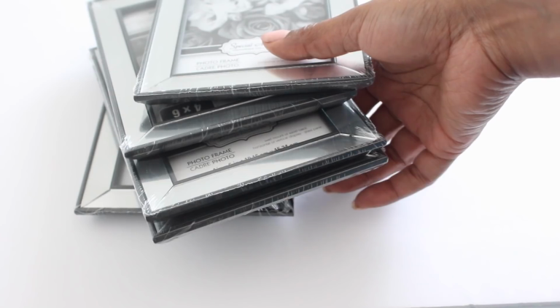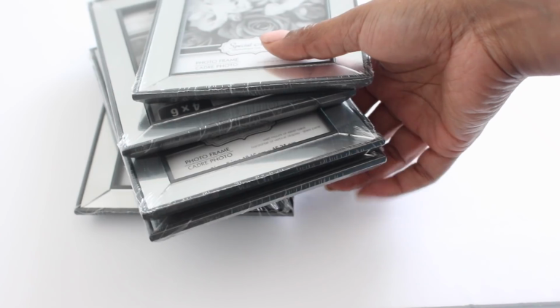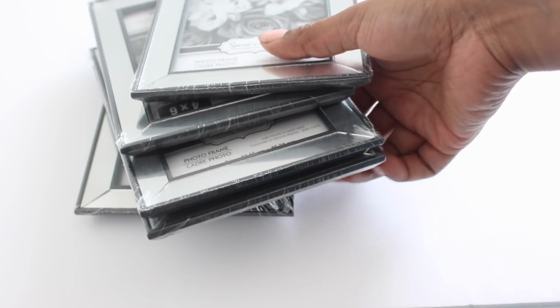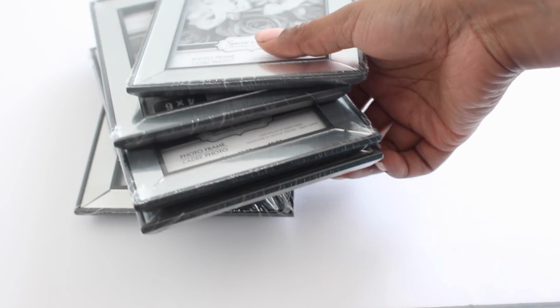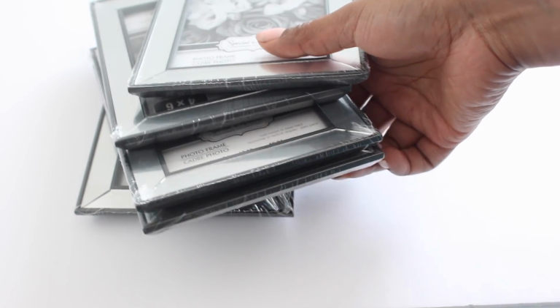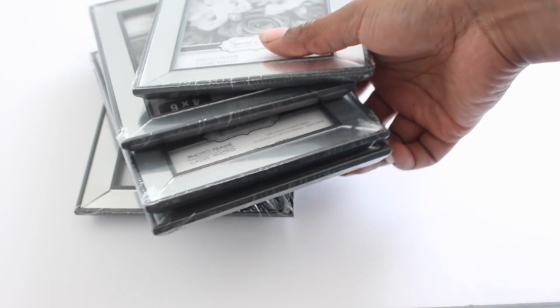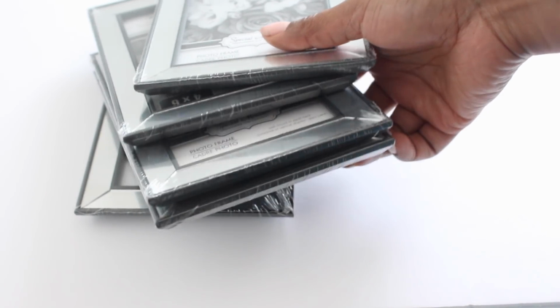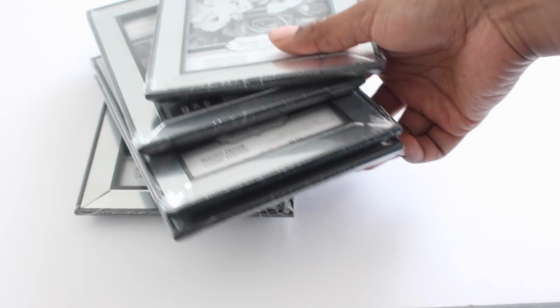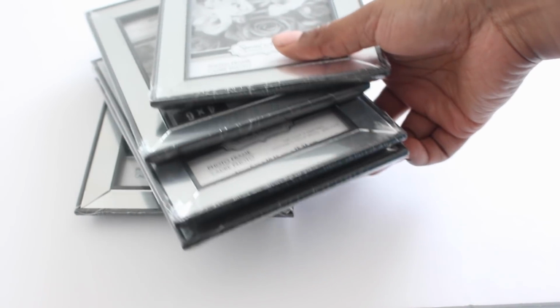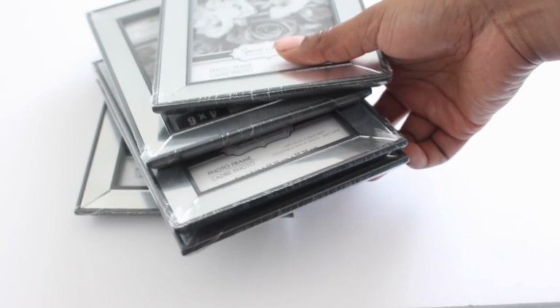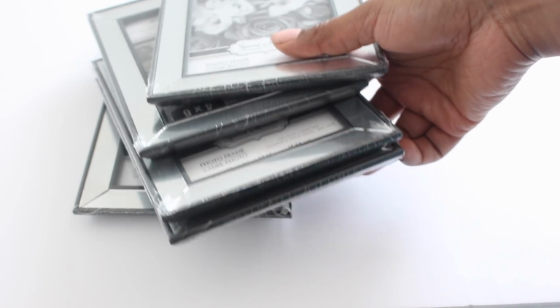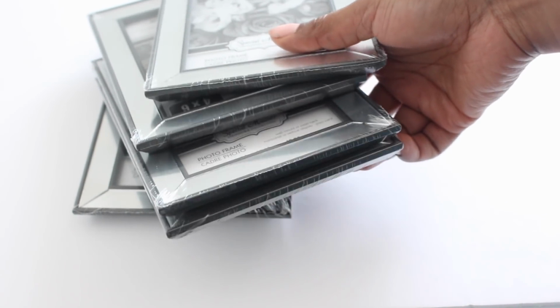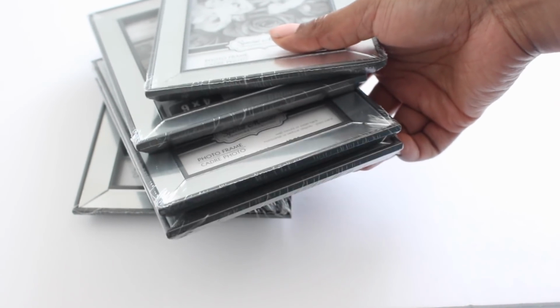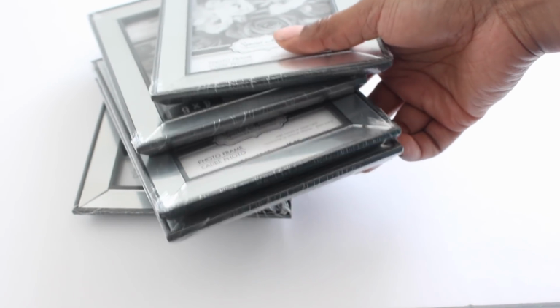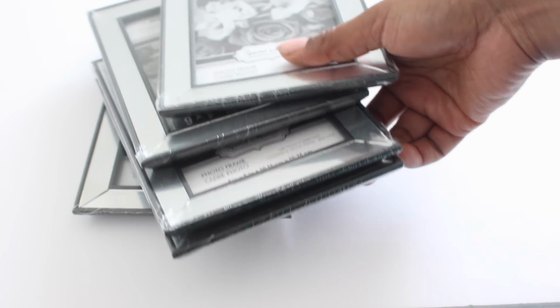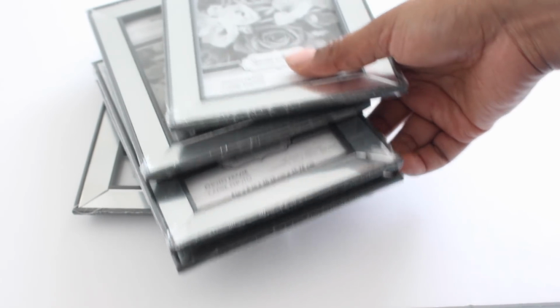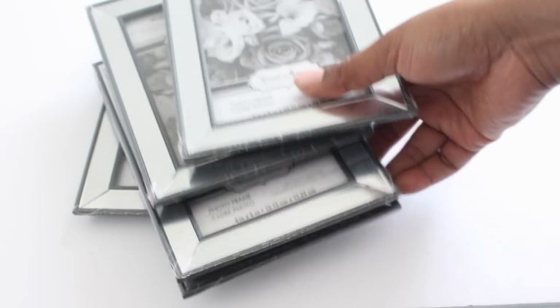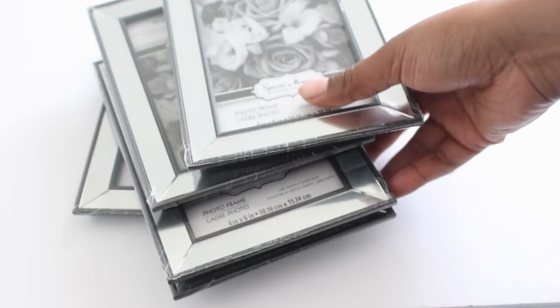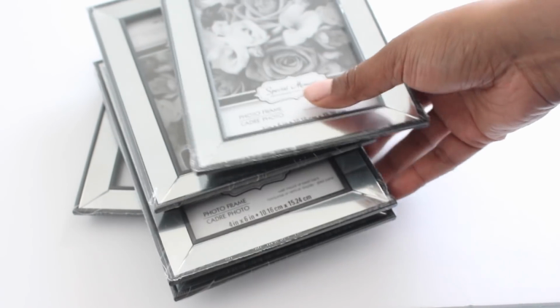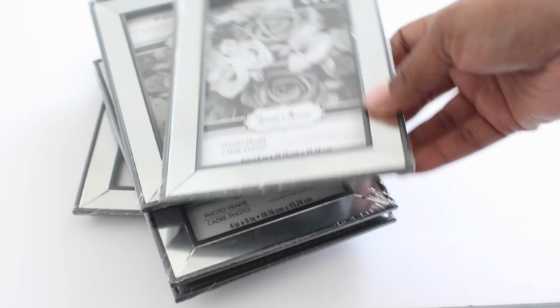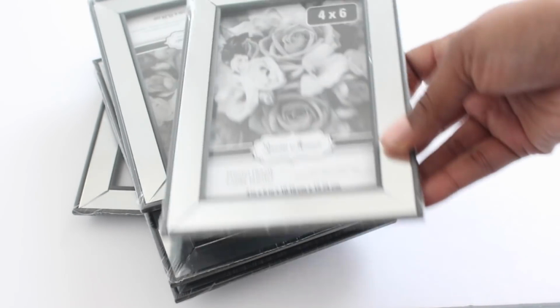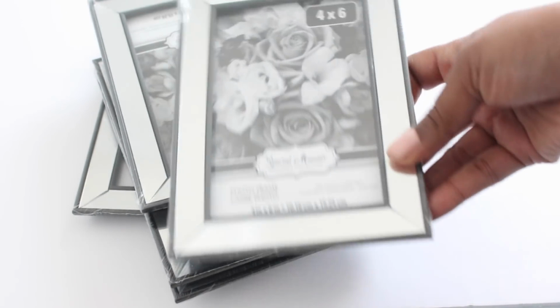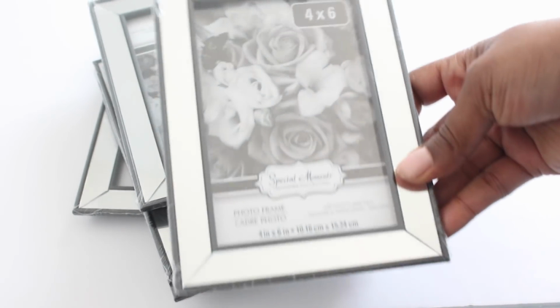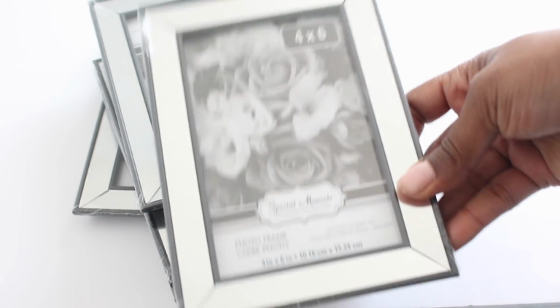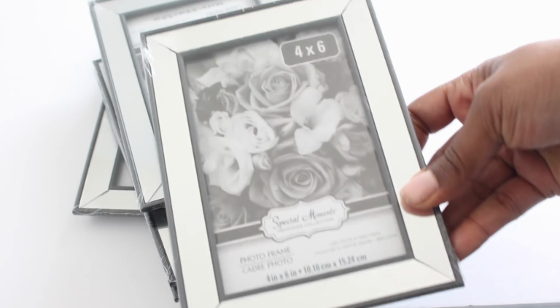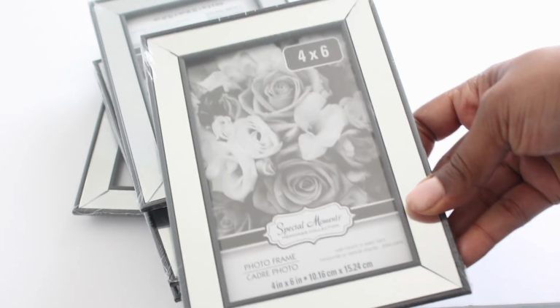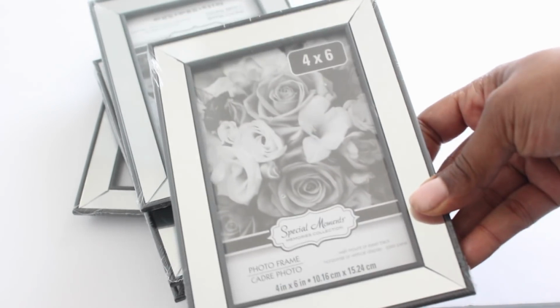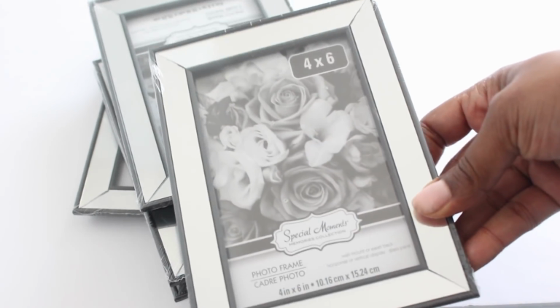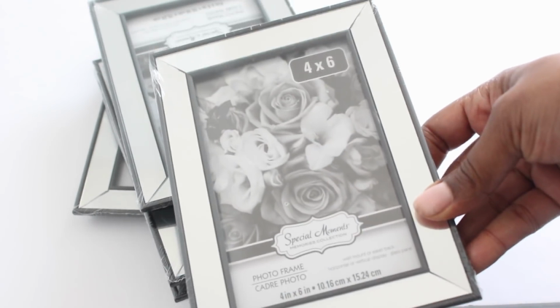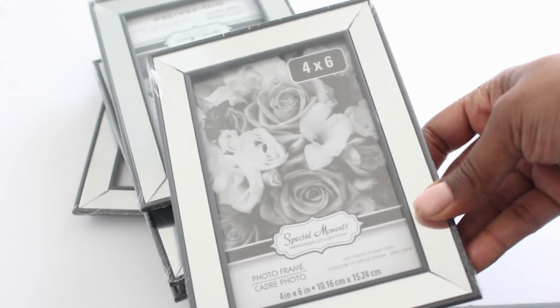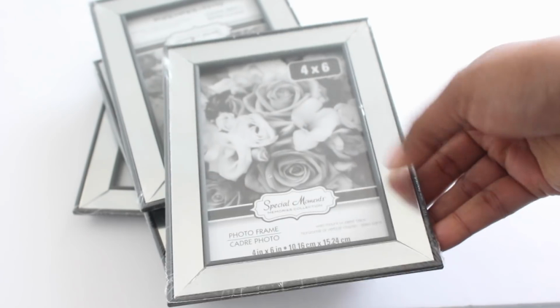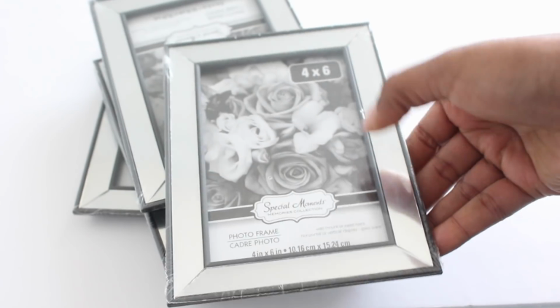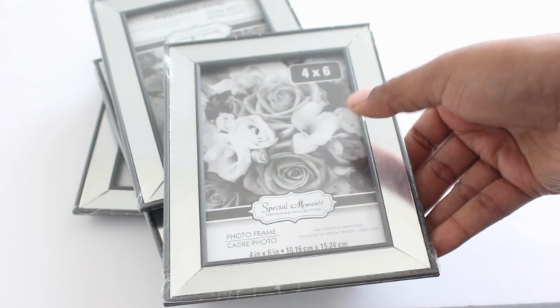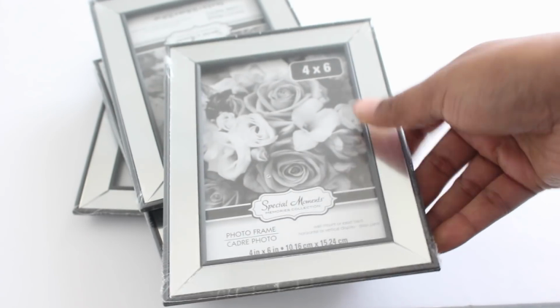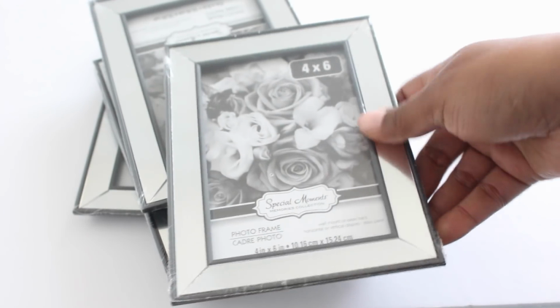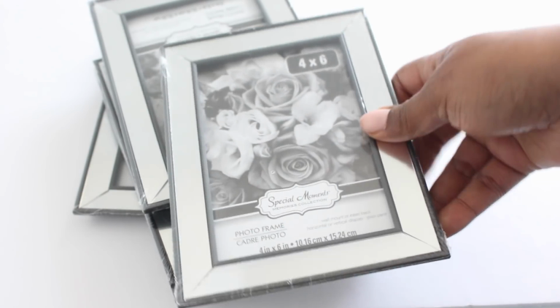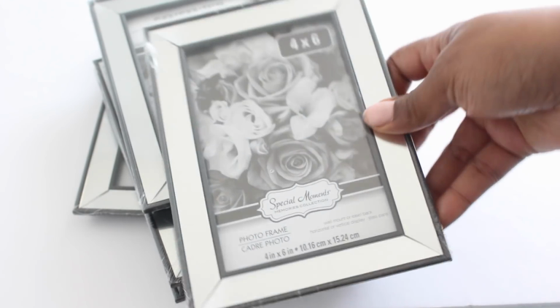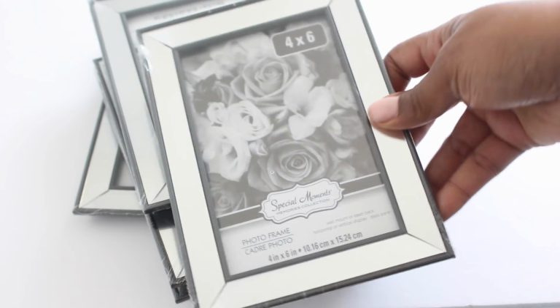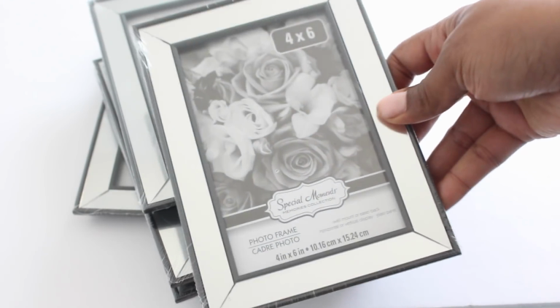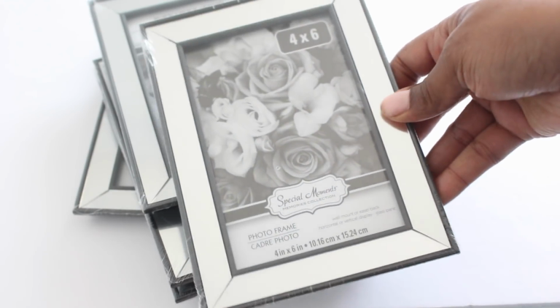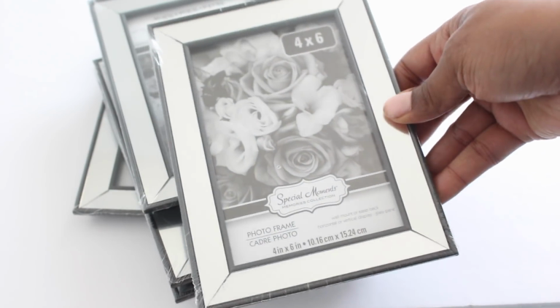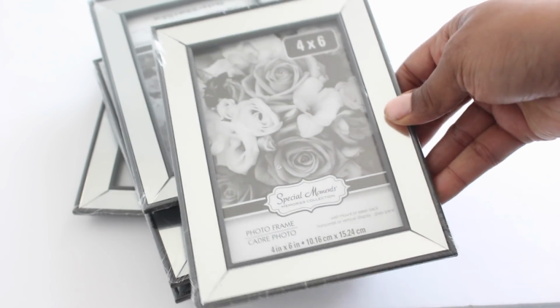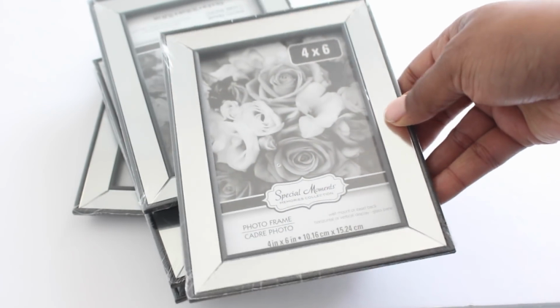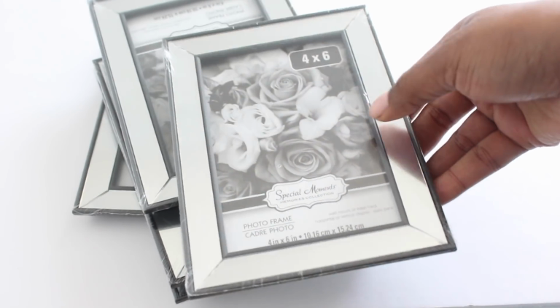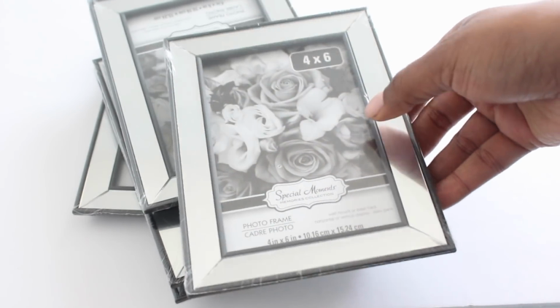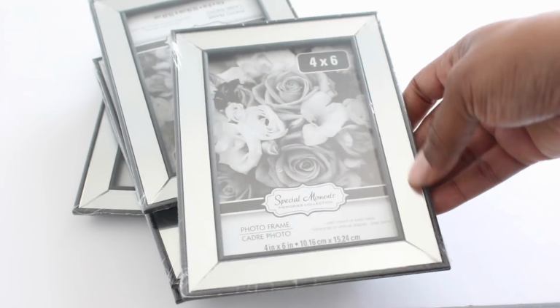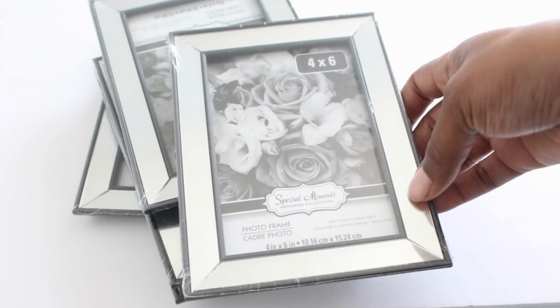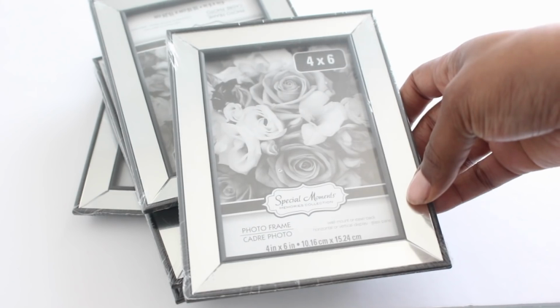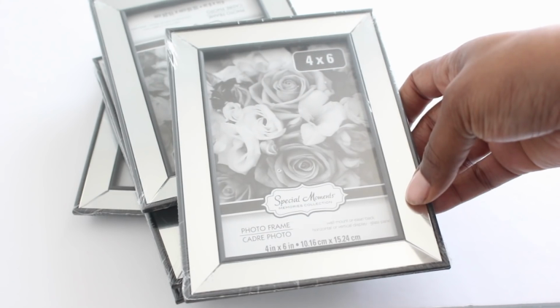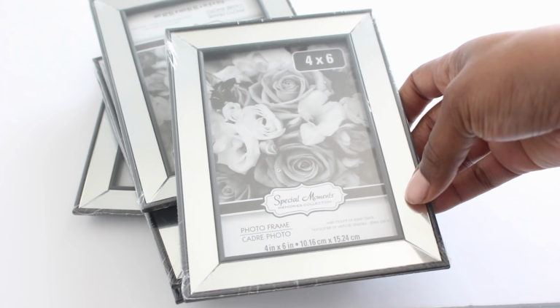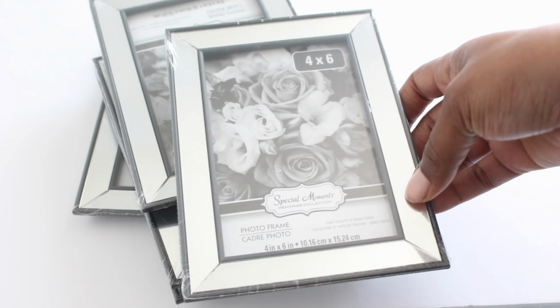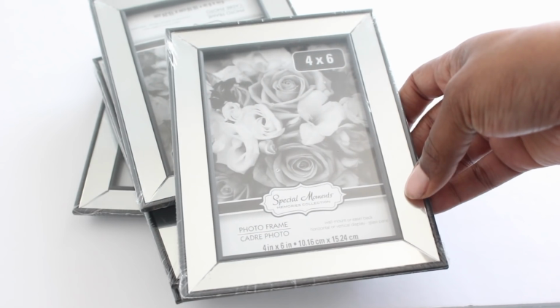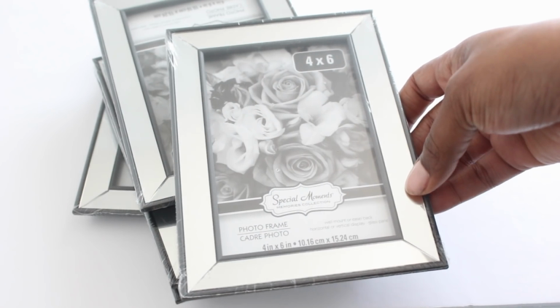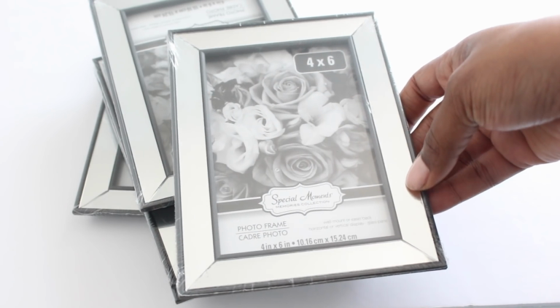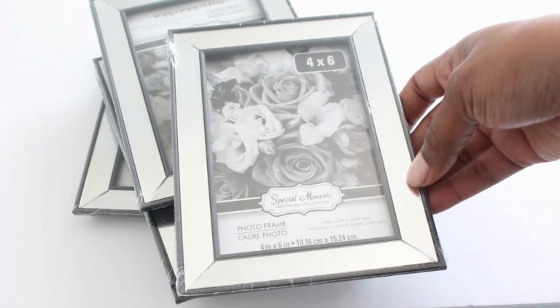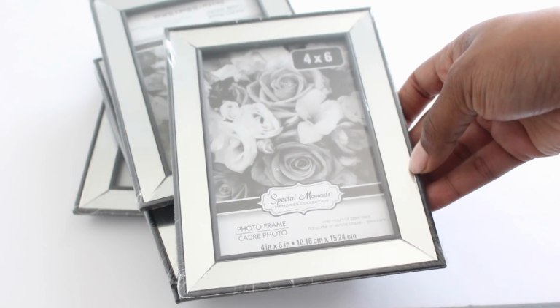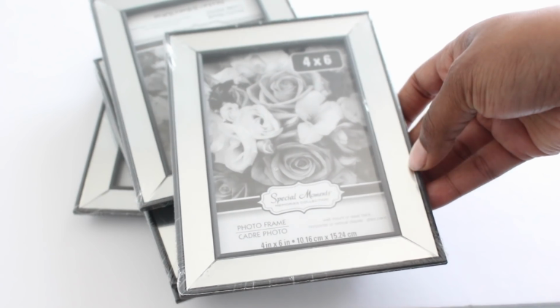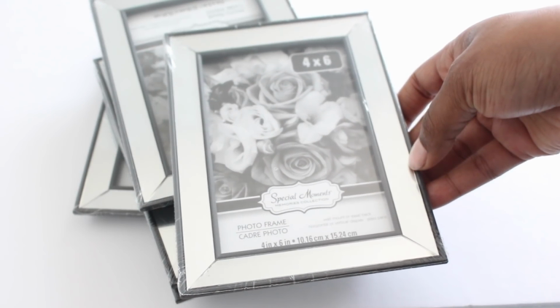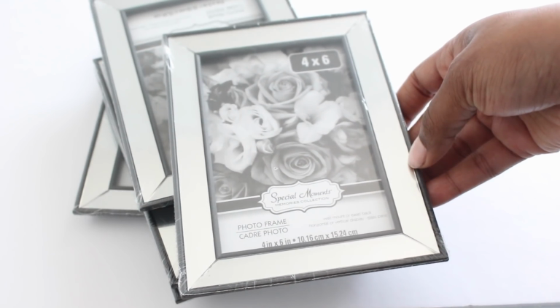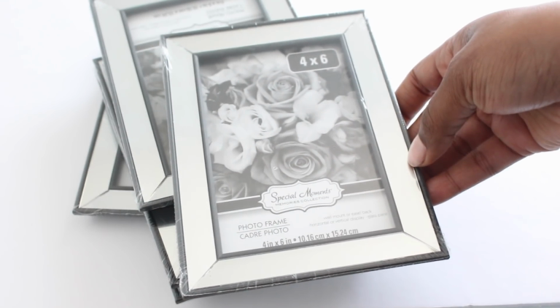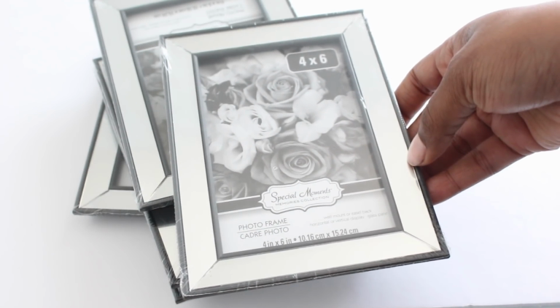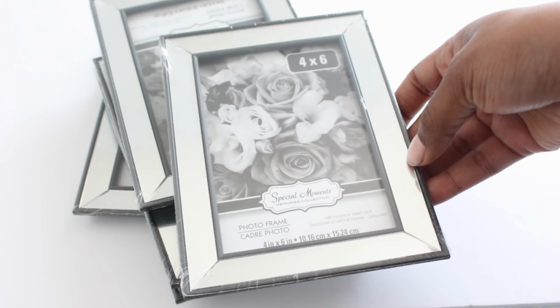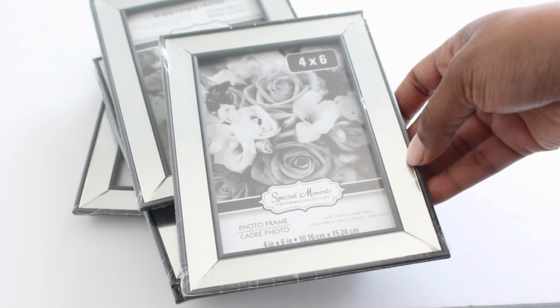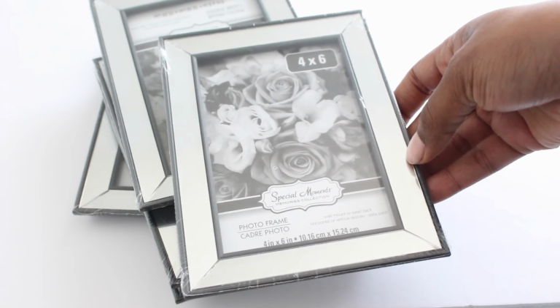Guess what I saw at Dollar Tree? Yes, they have mirrored frames. Can you believe it?